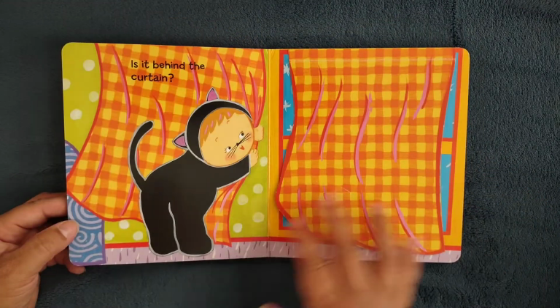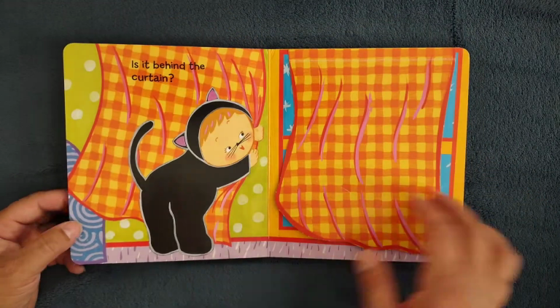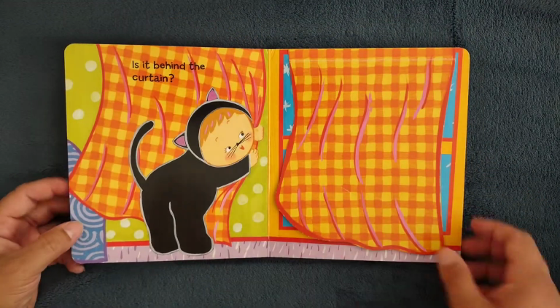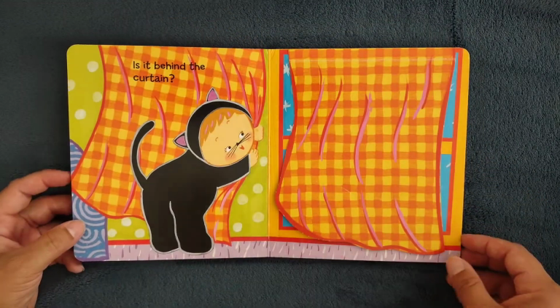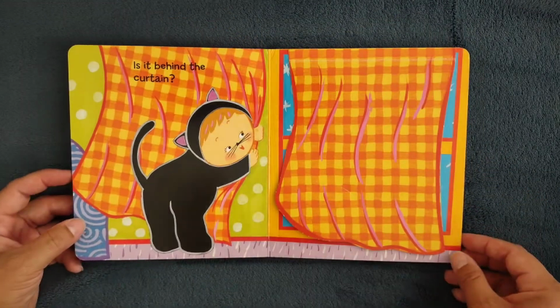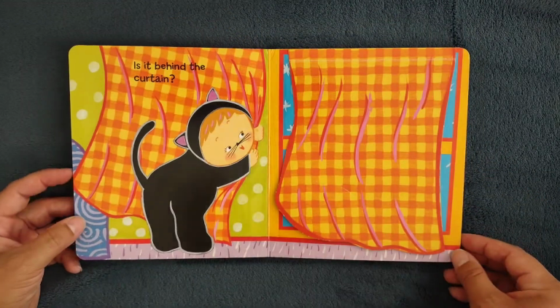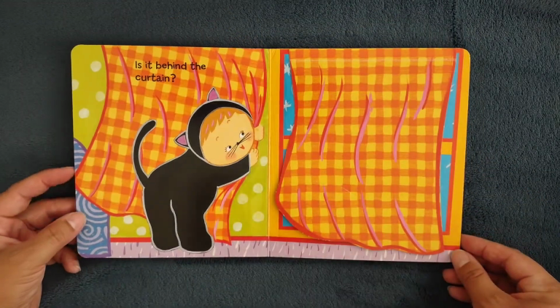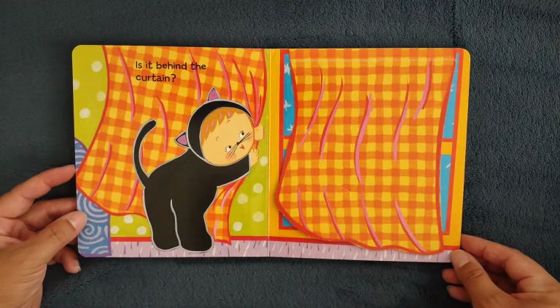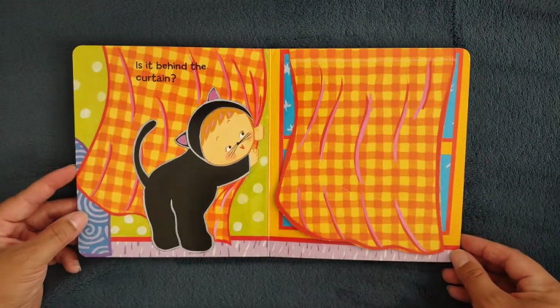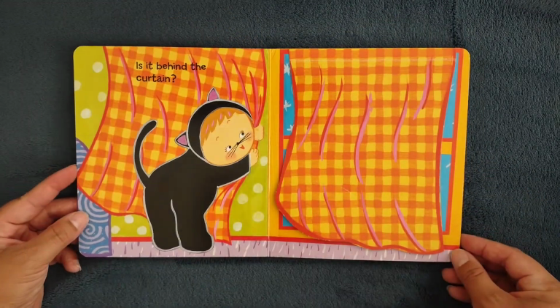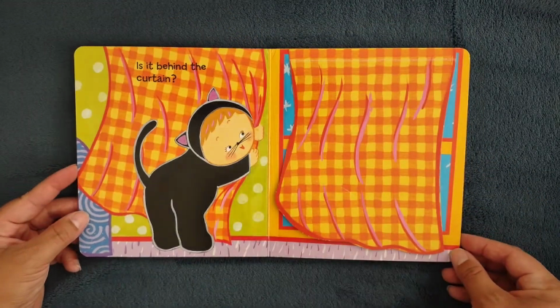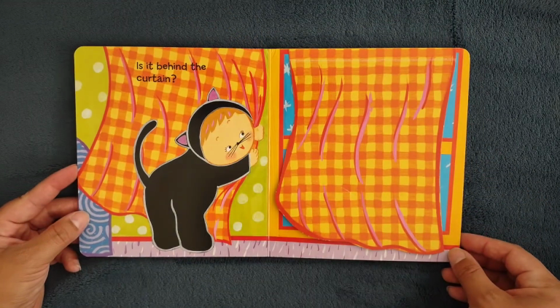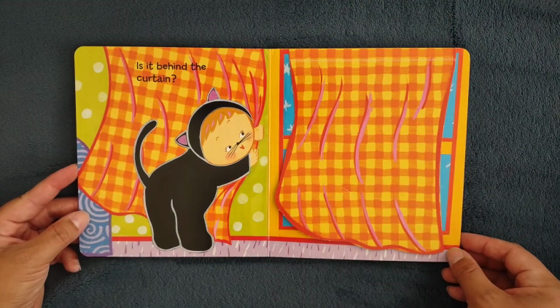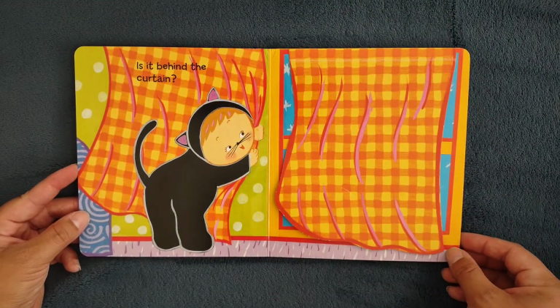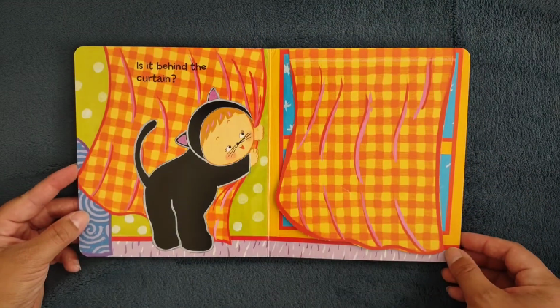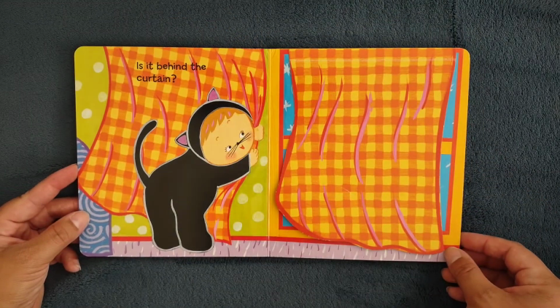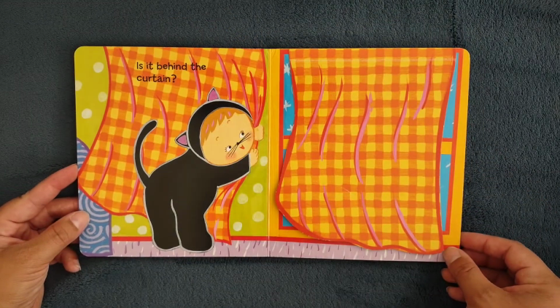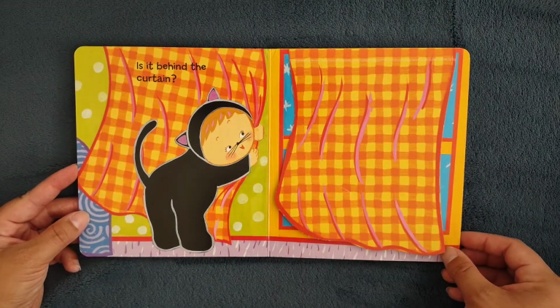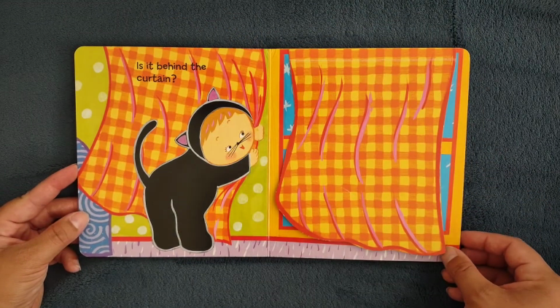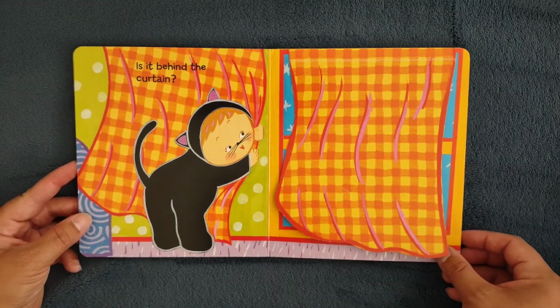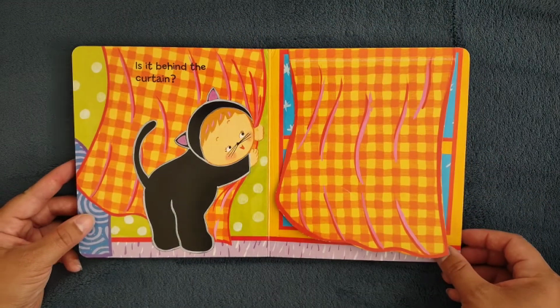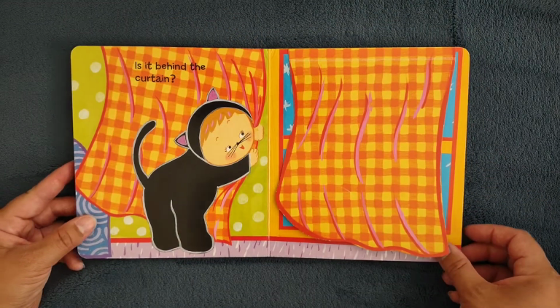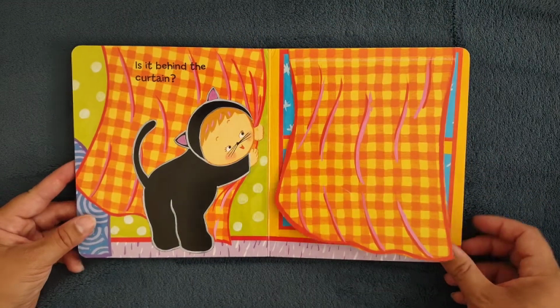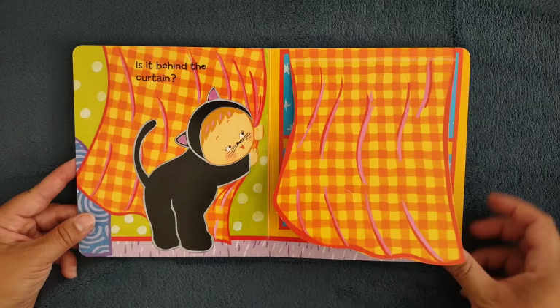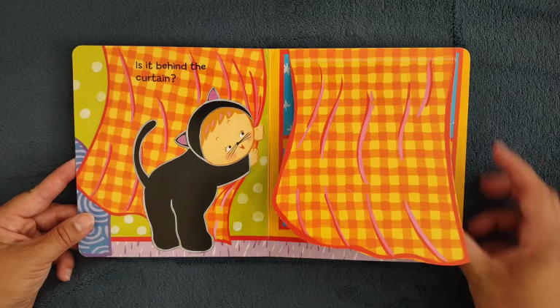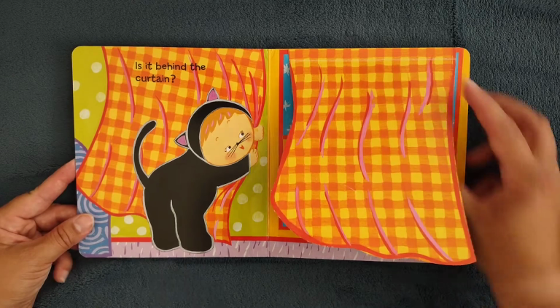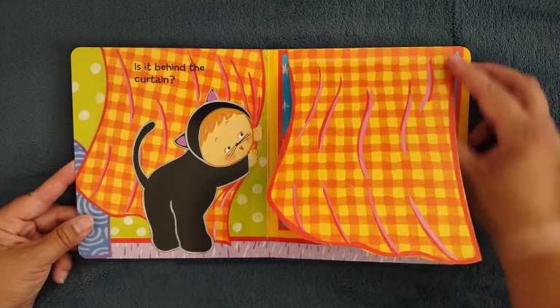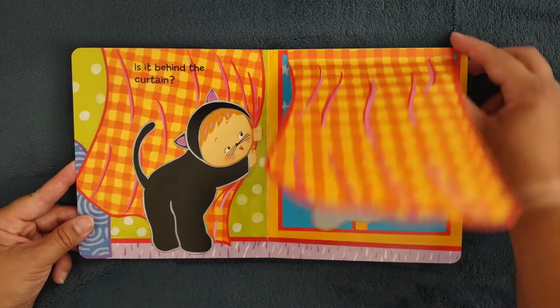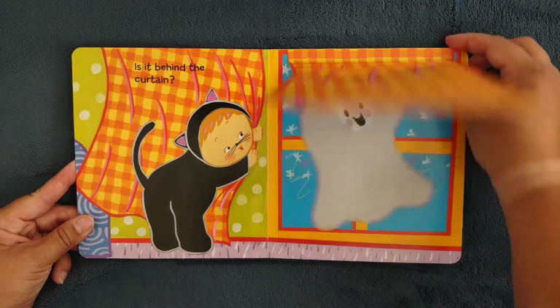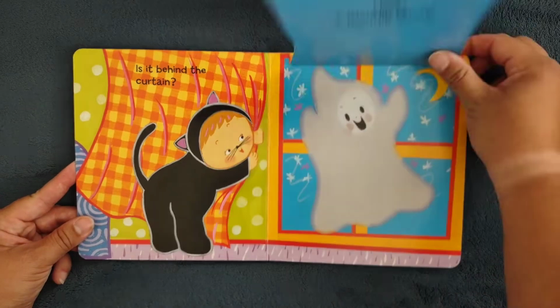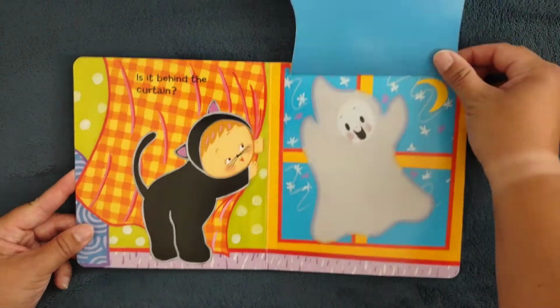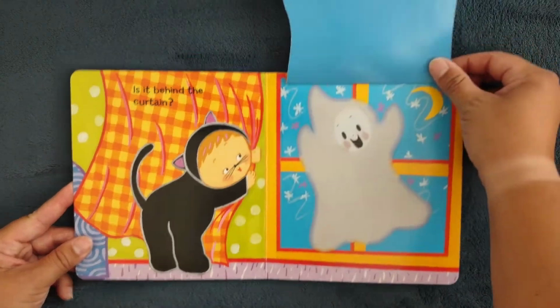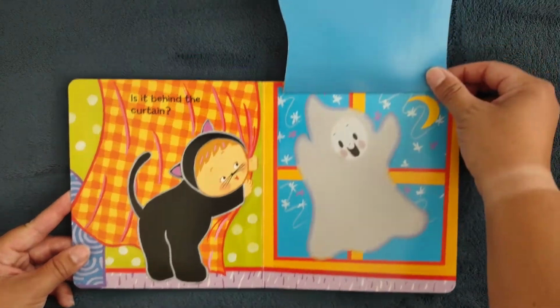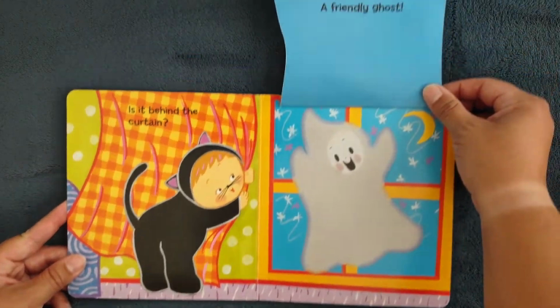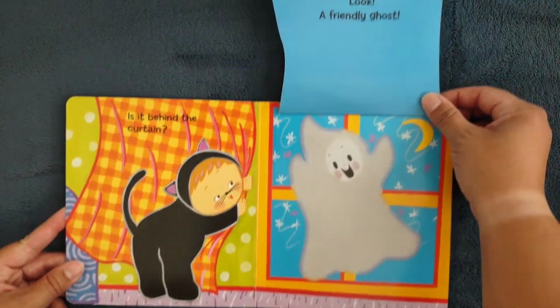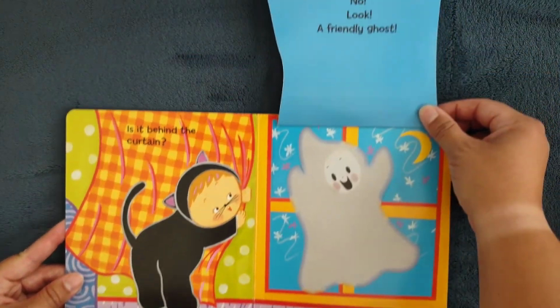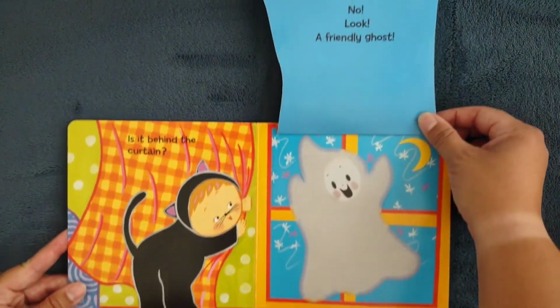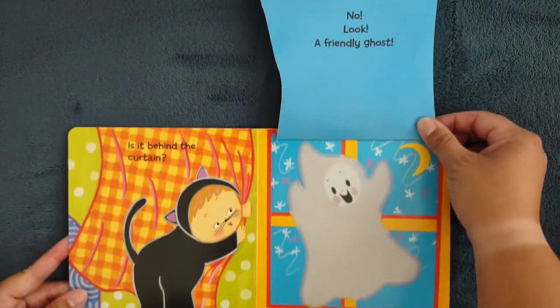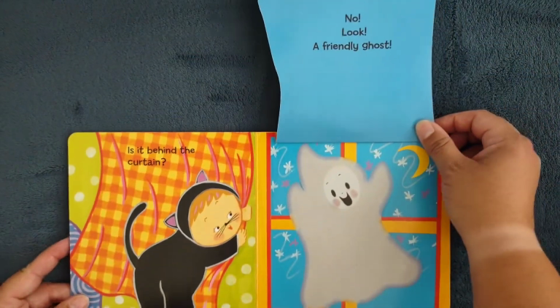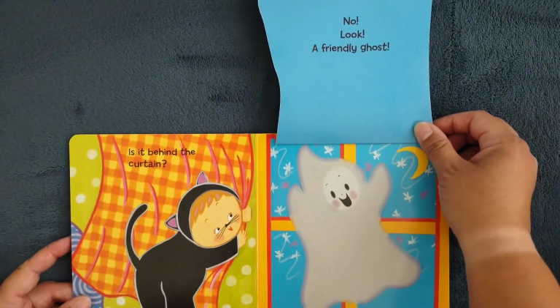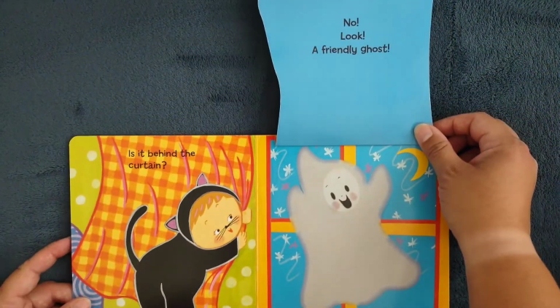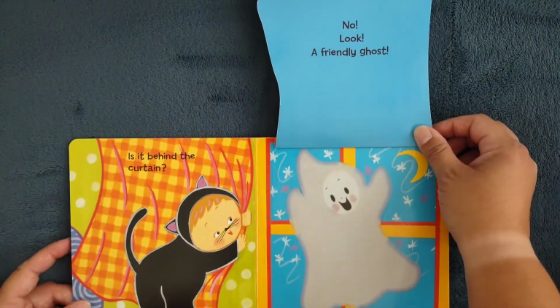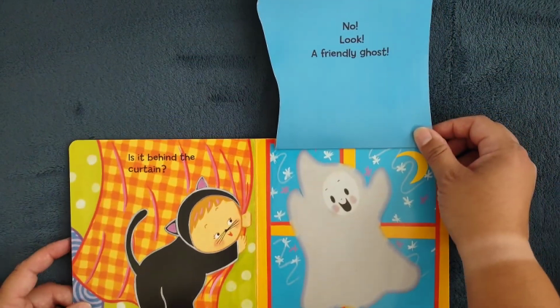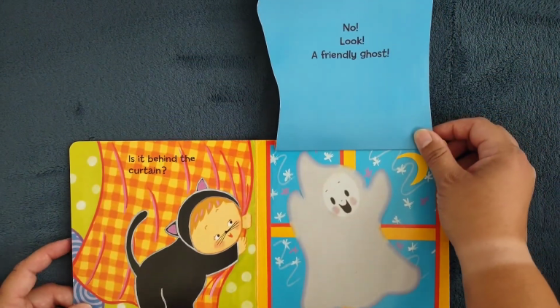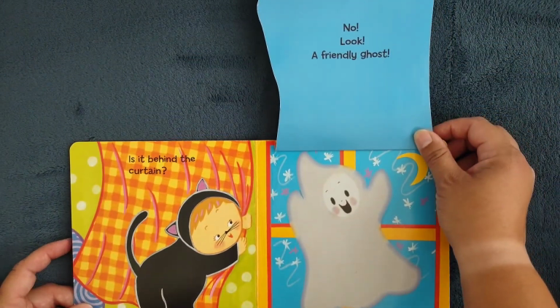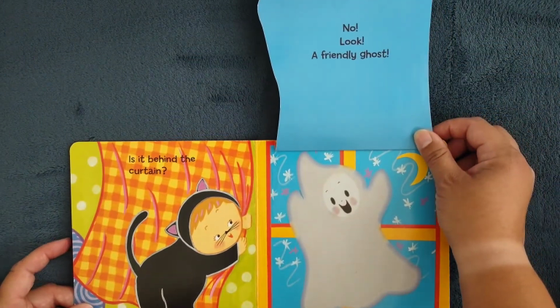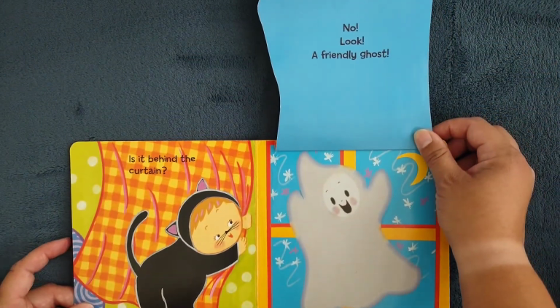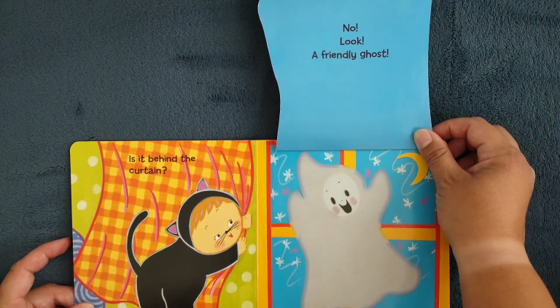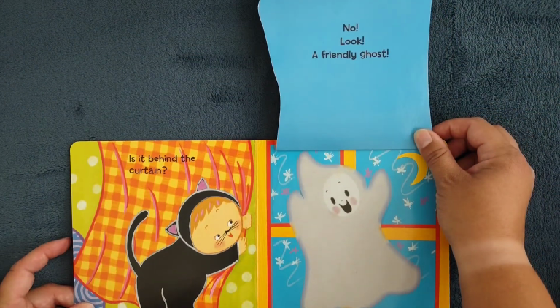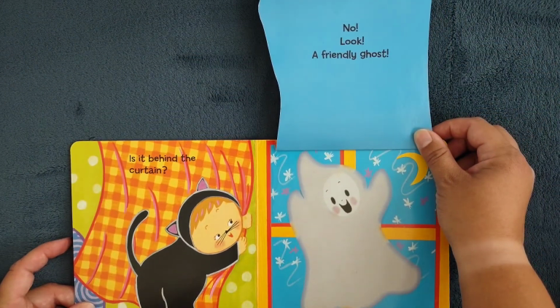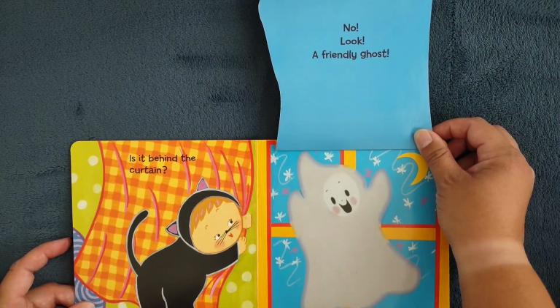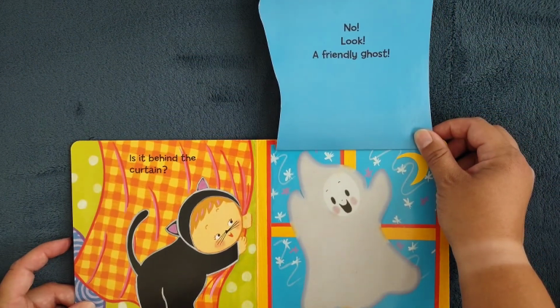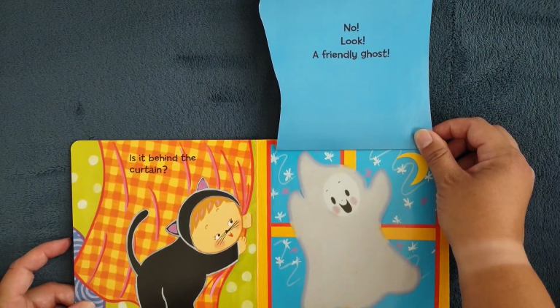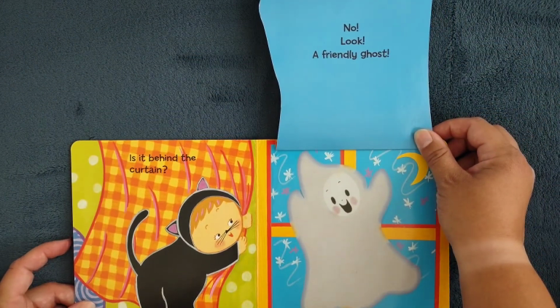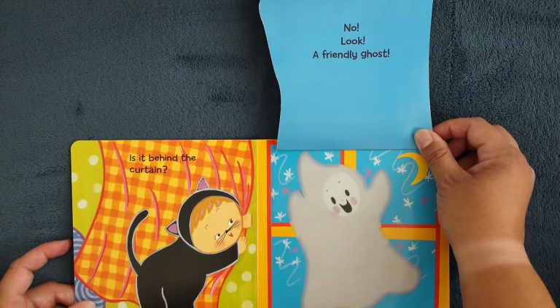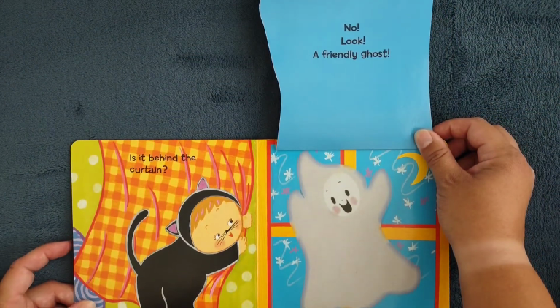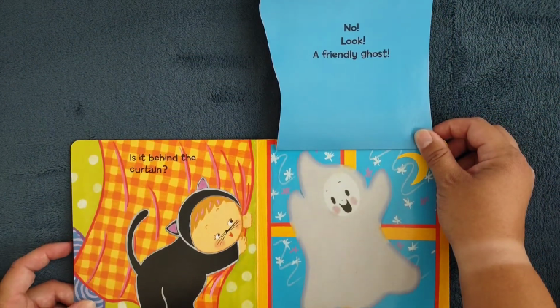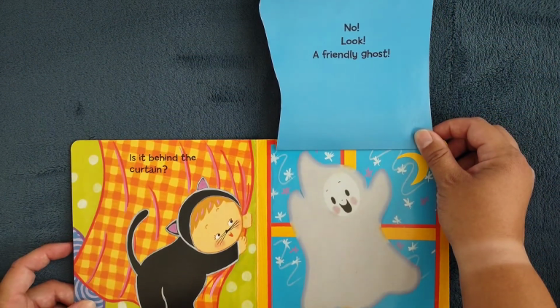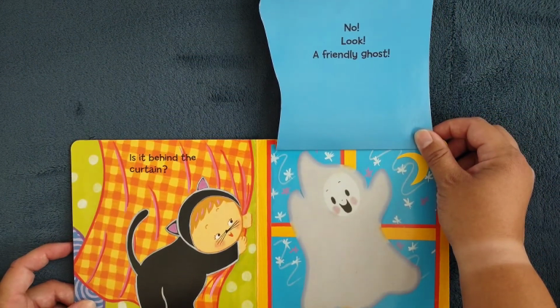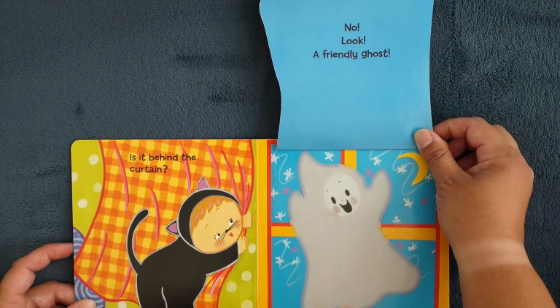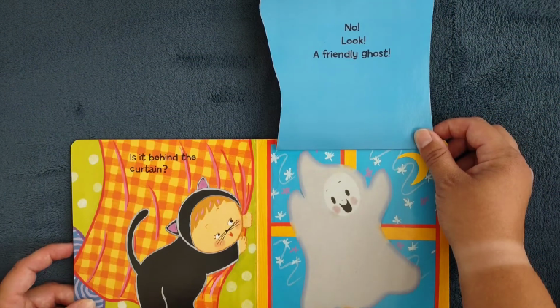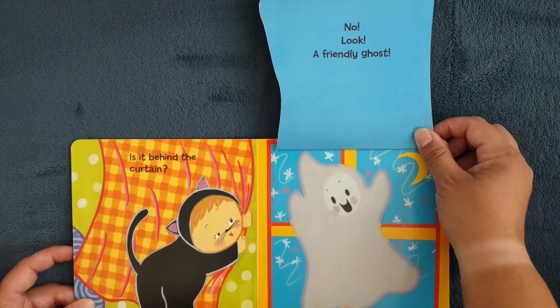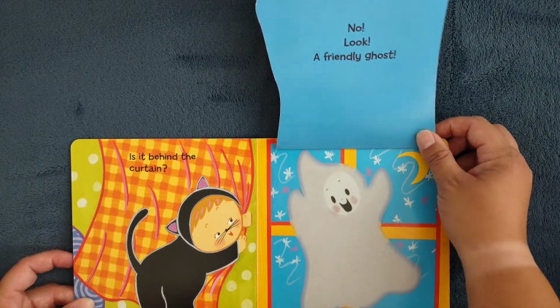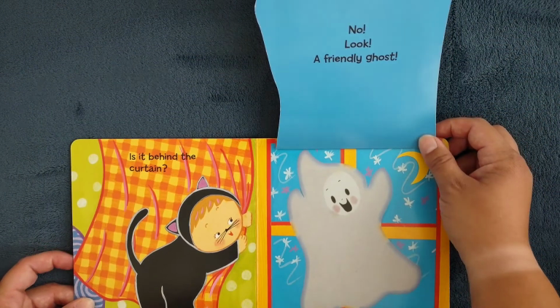Is it behind the curtain? No, look, a friendly ghost.